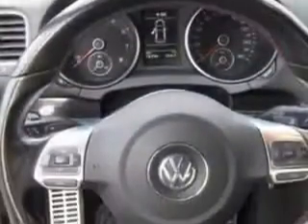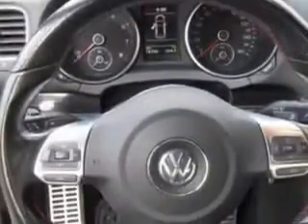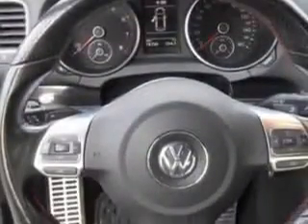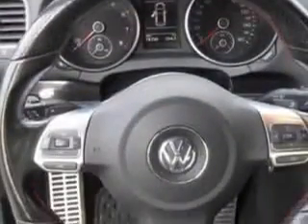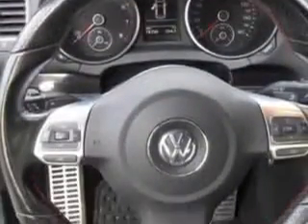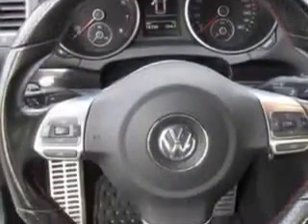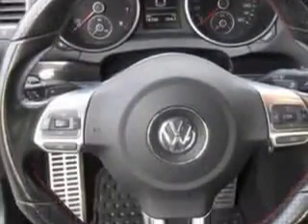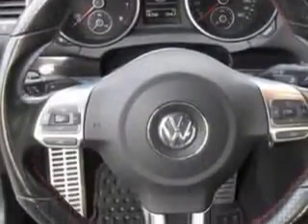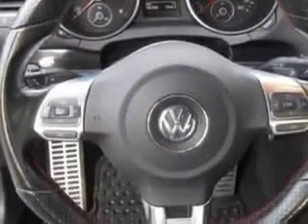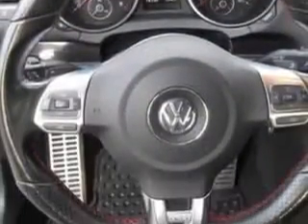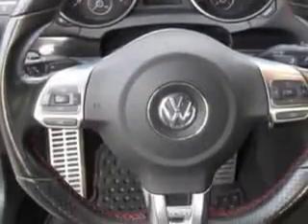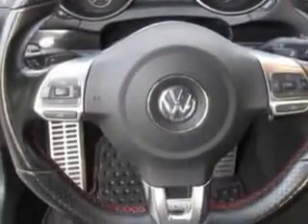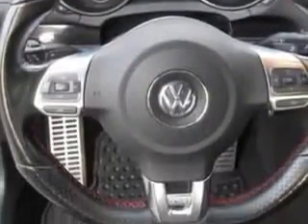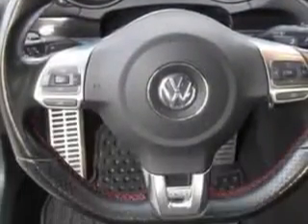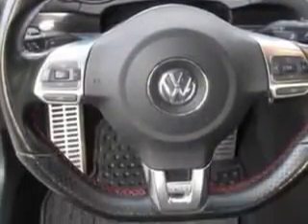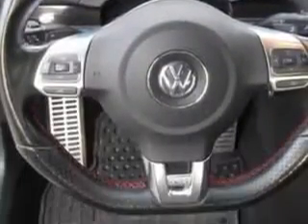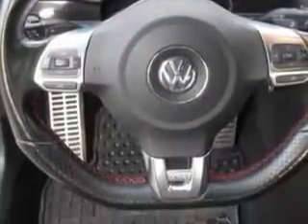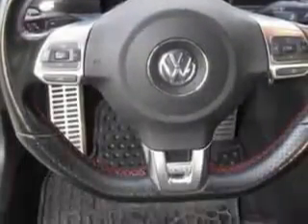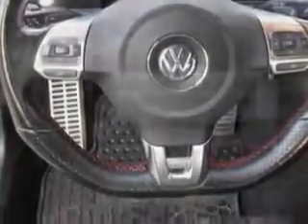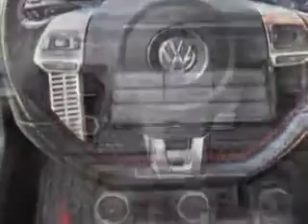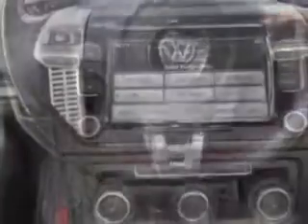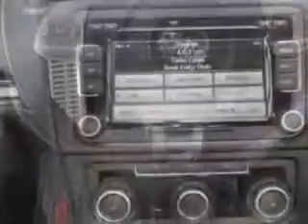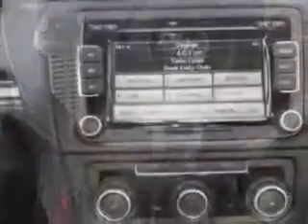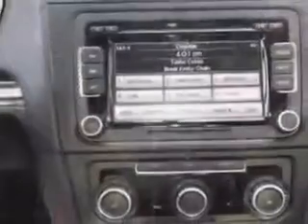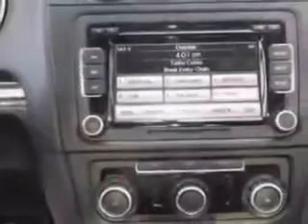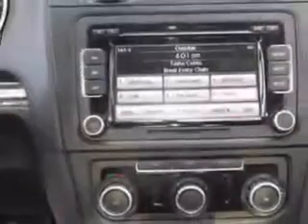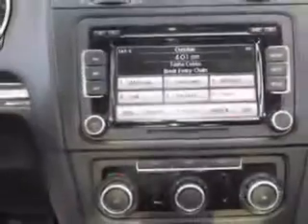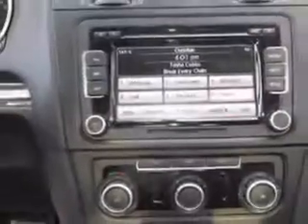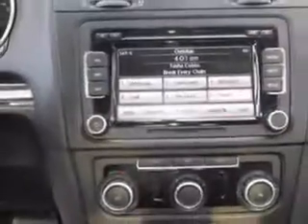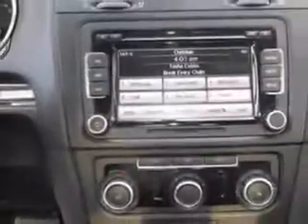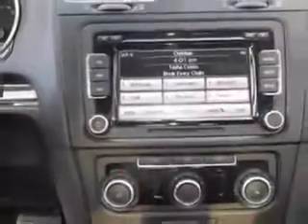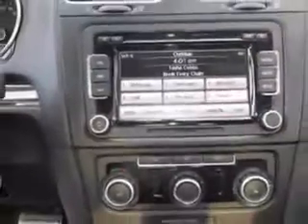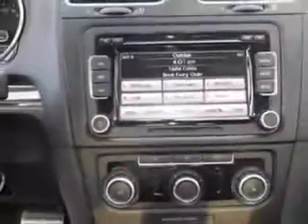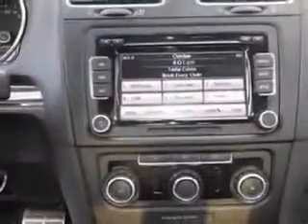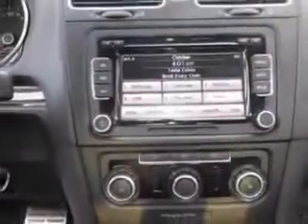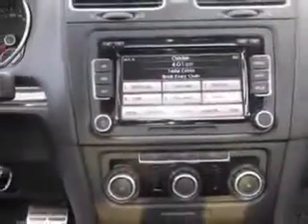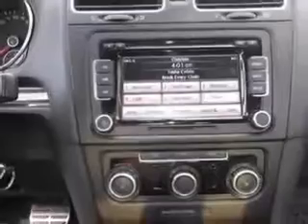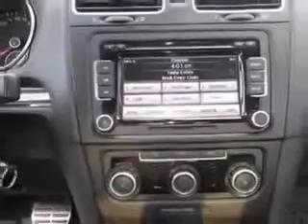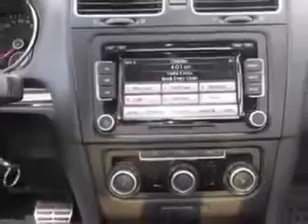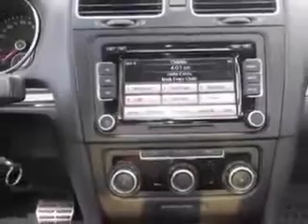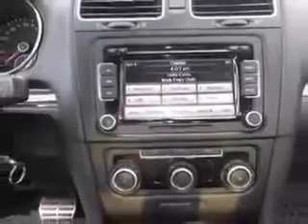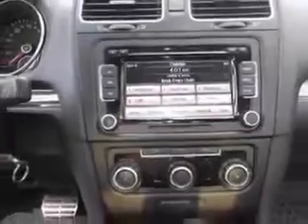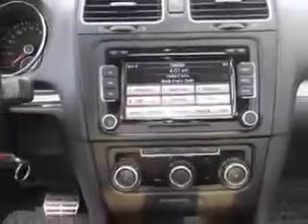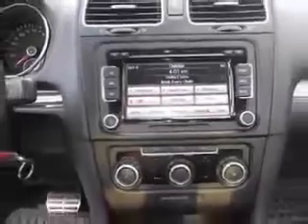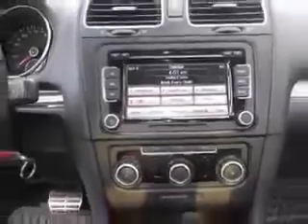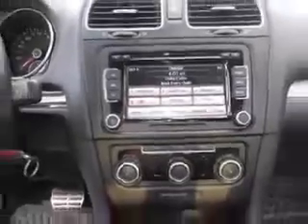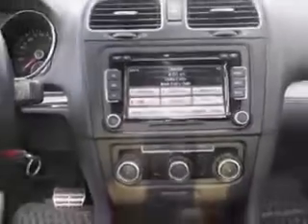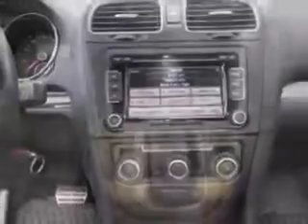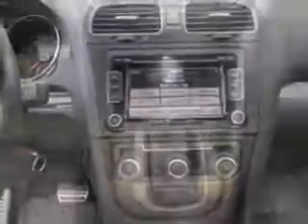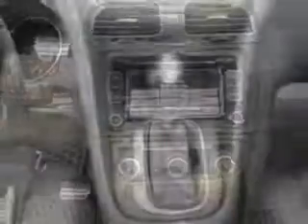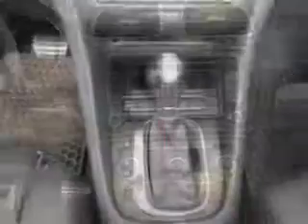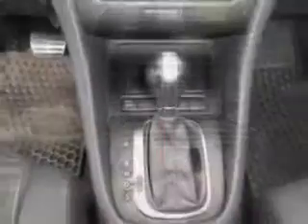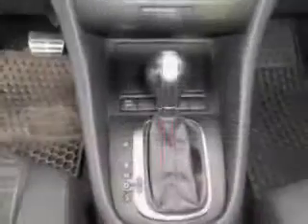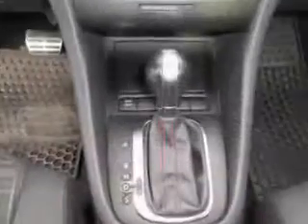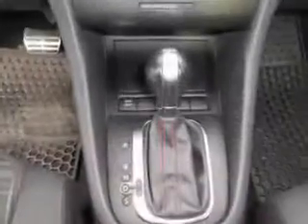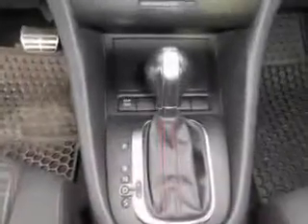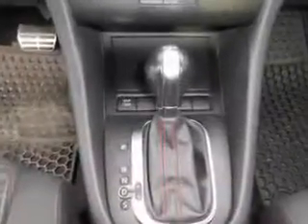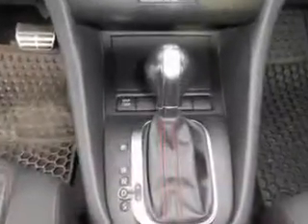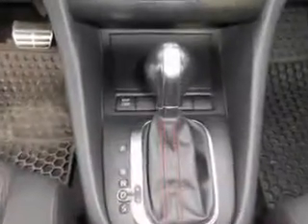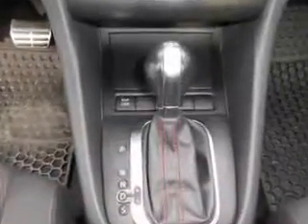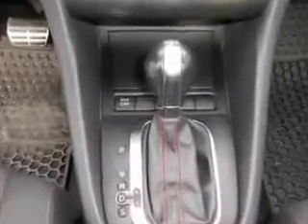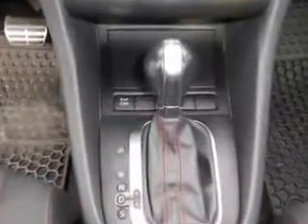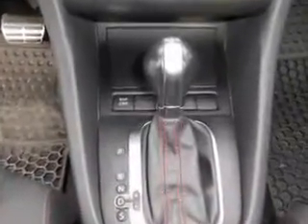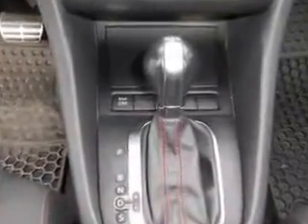Enjoy the drive and have peace of mind in this 2010 Volkswagen T. See us at Mike Watcher's used cars today.